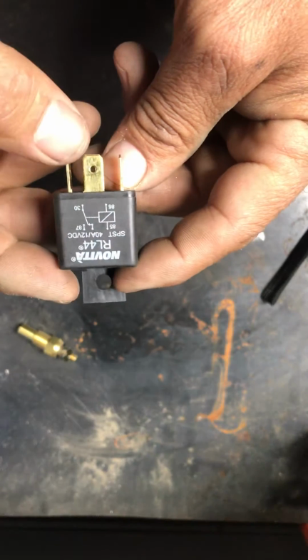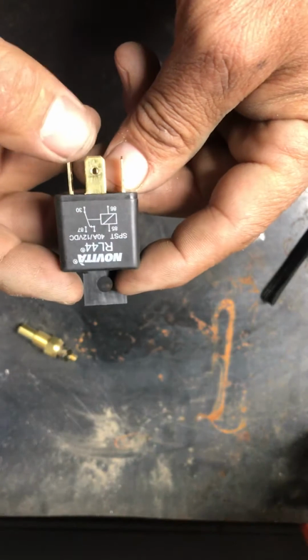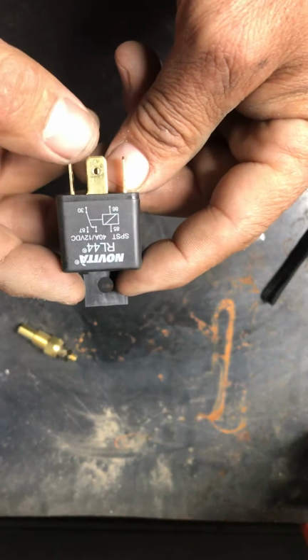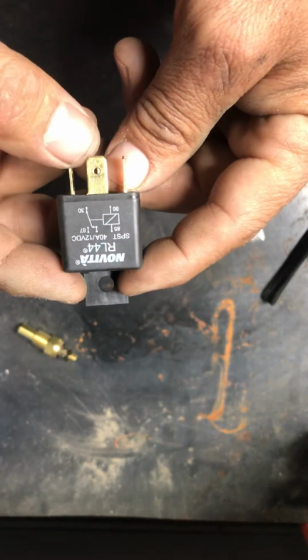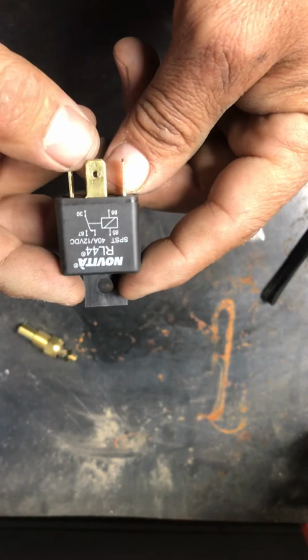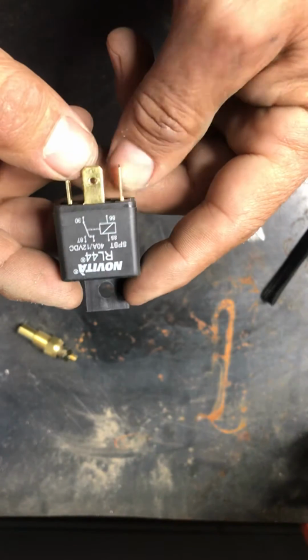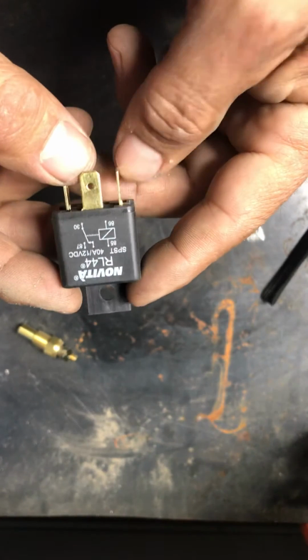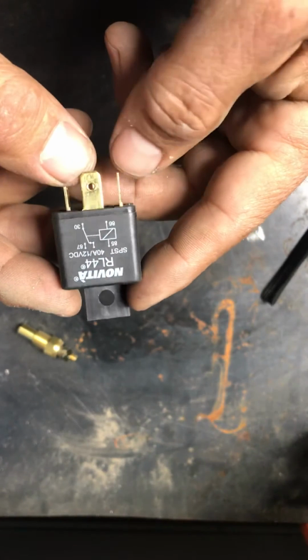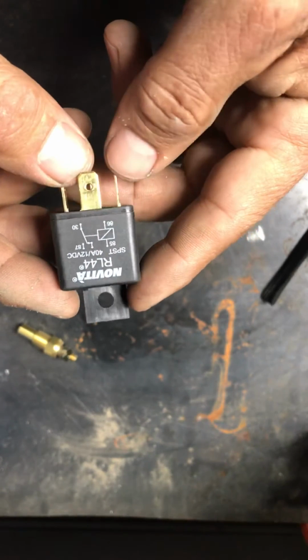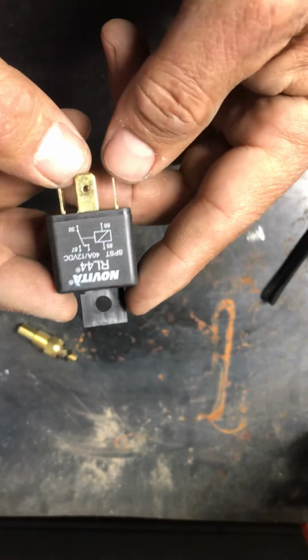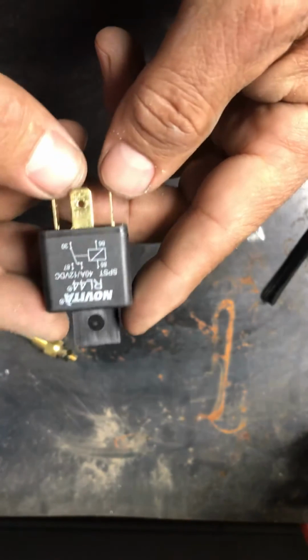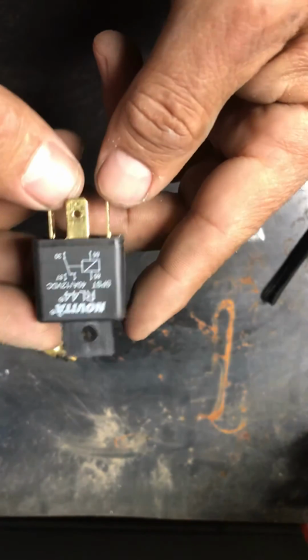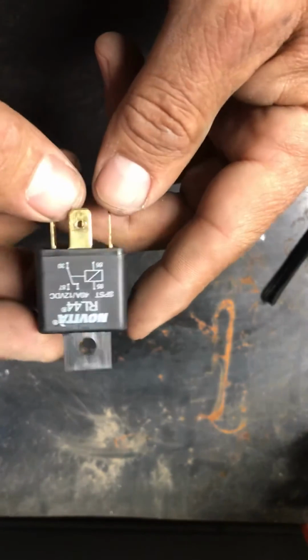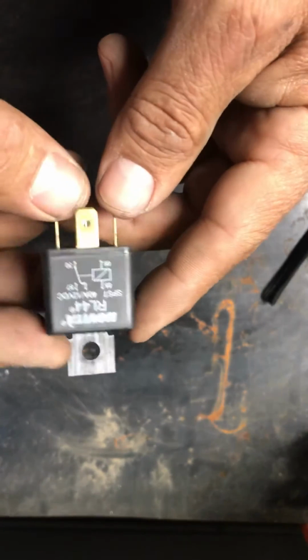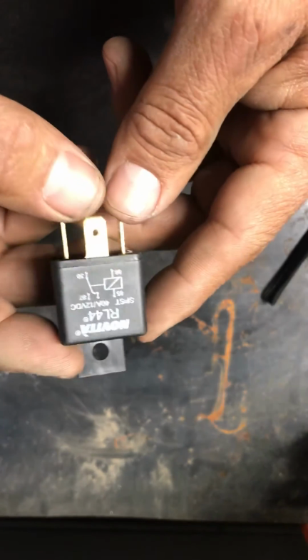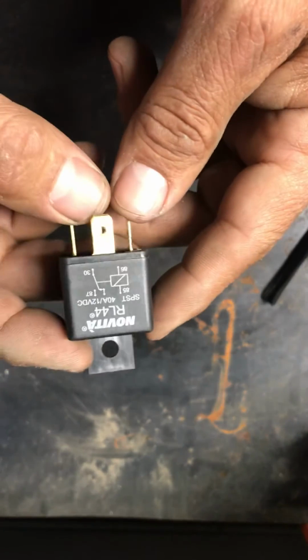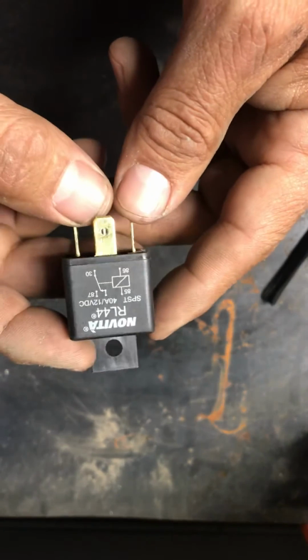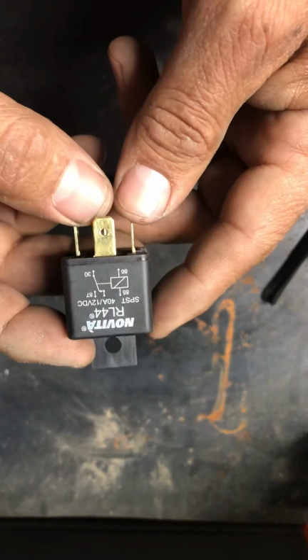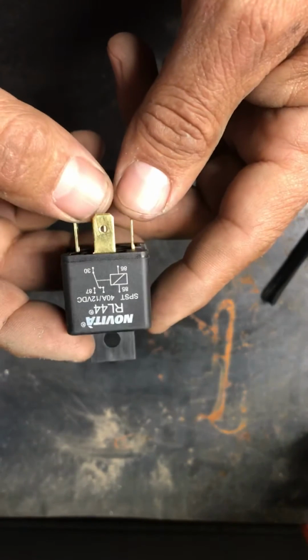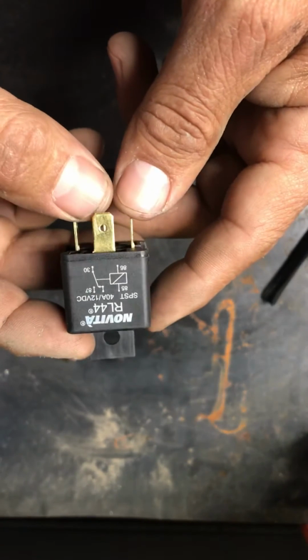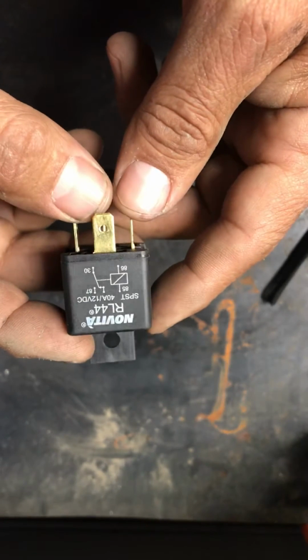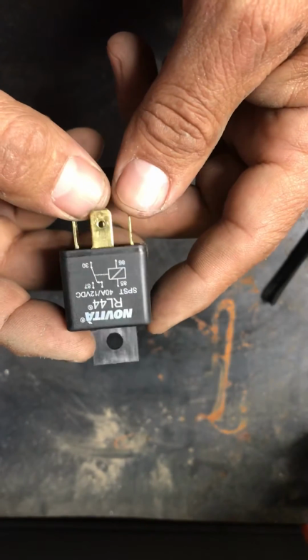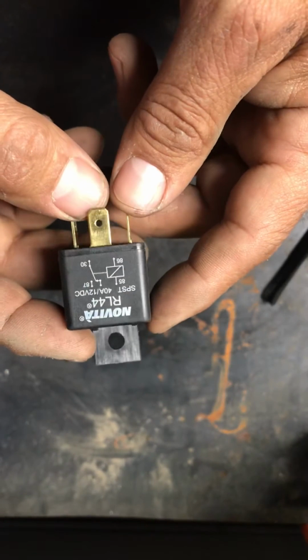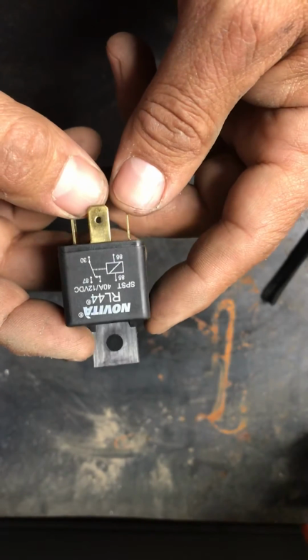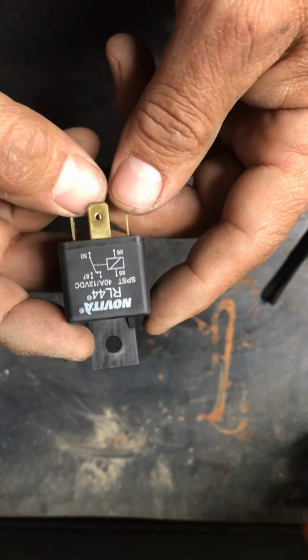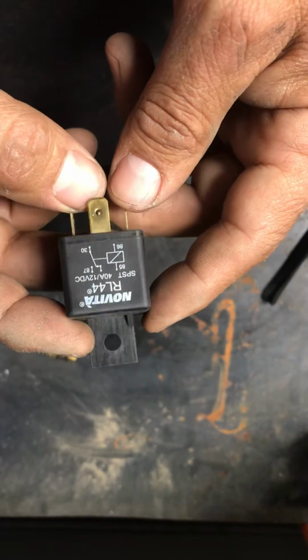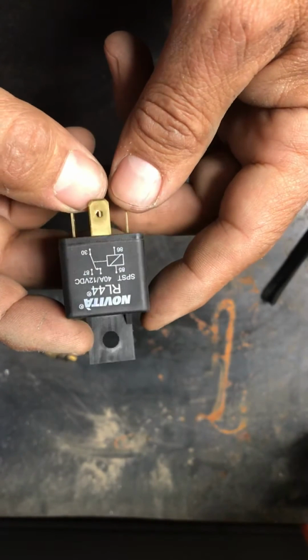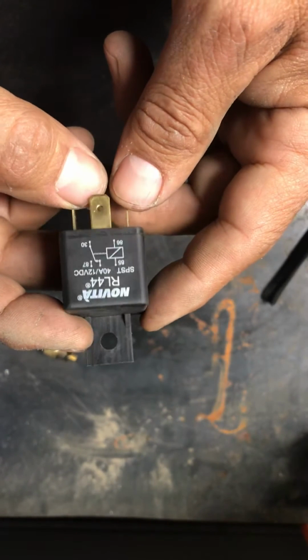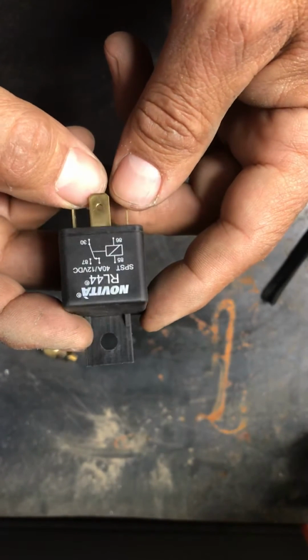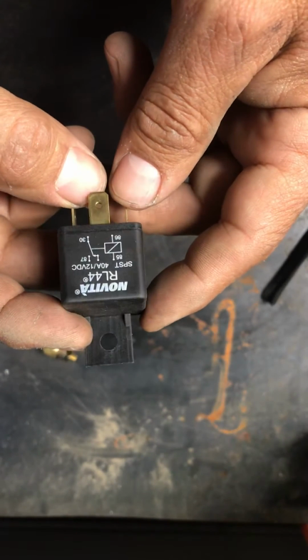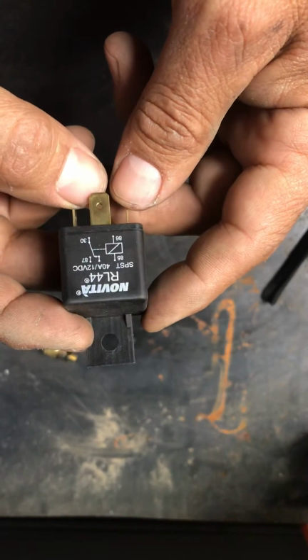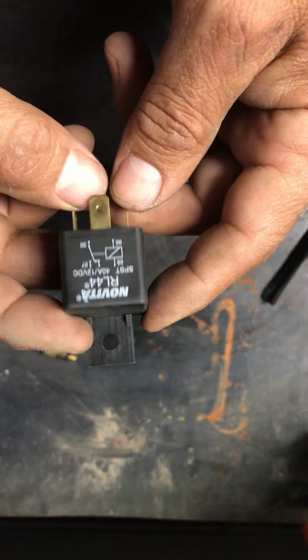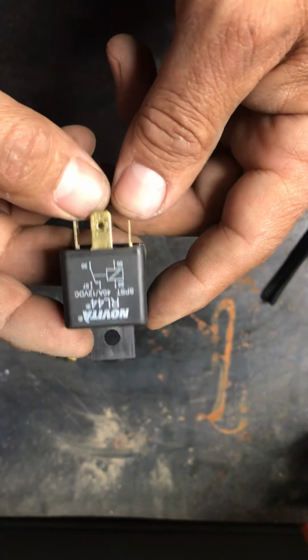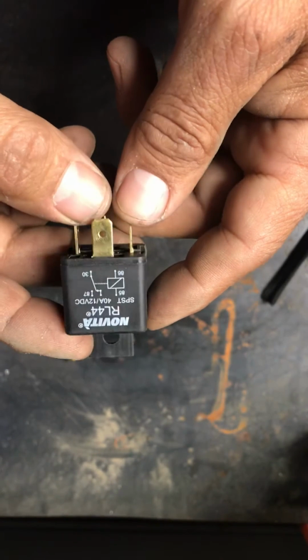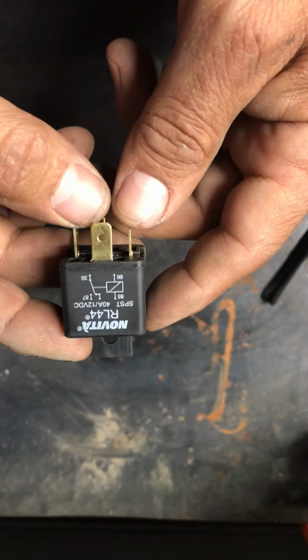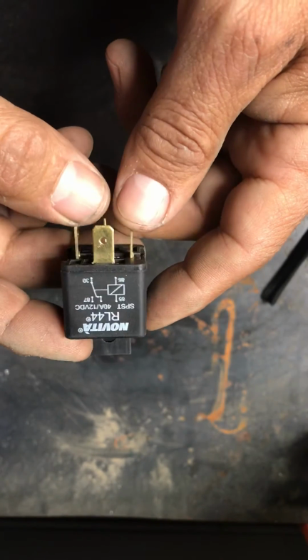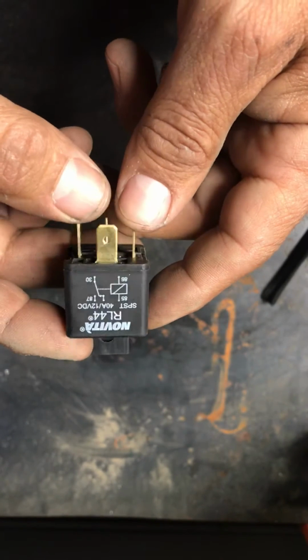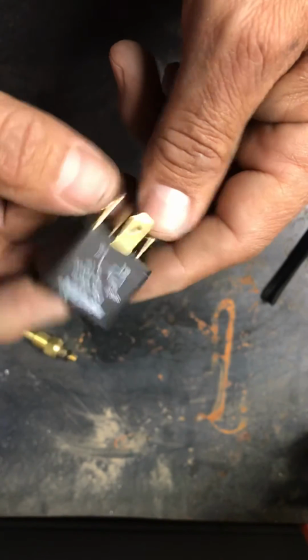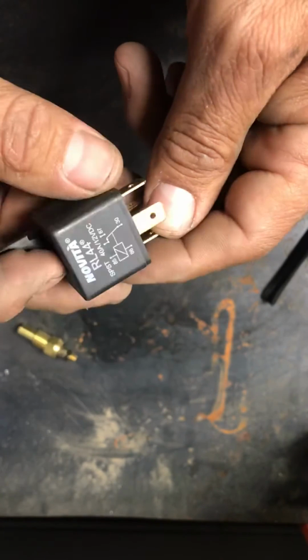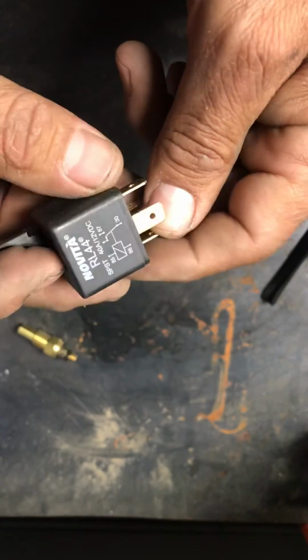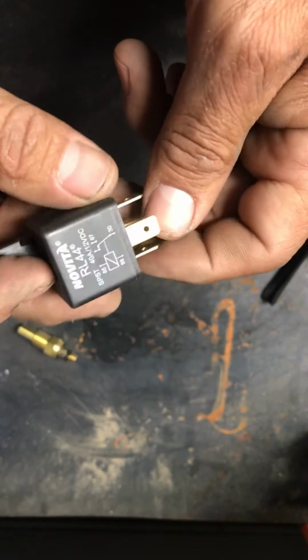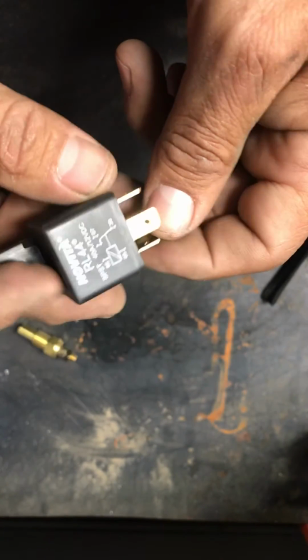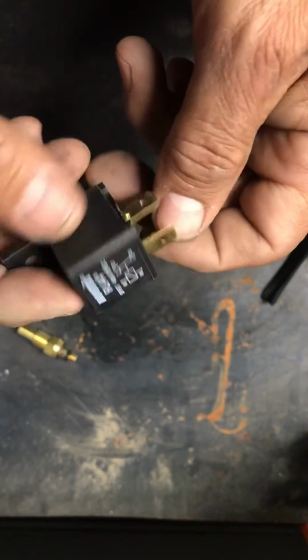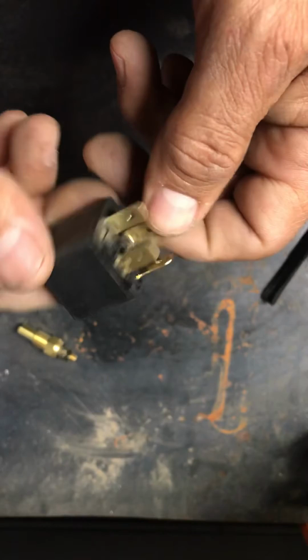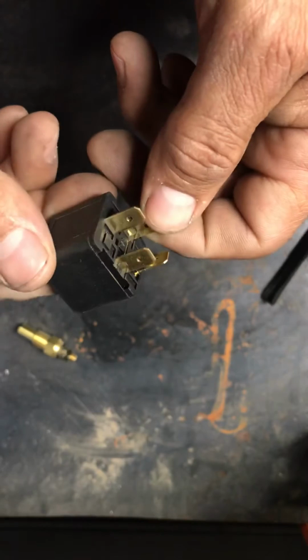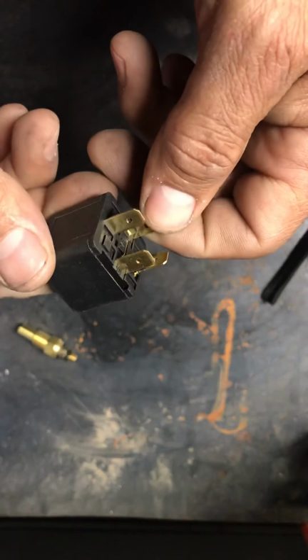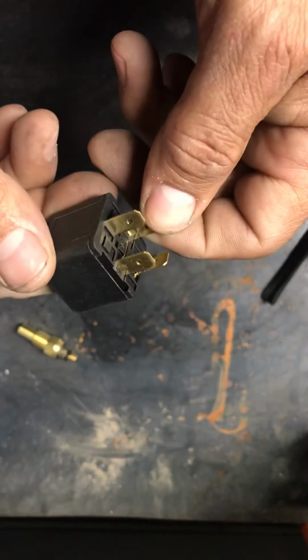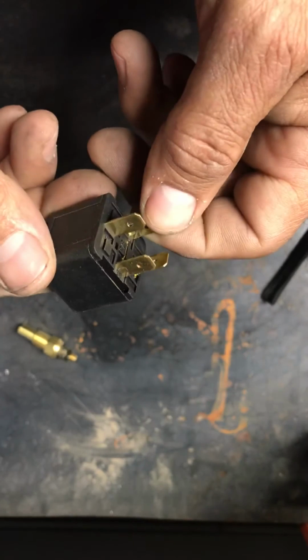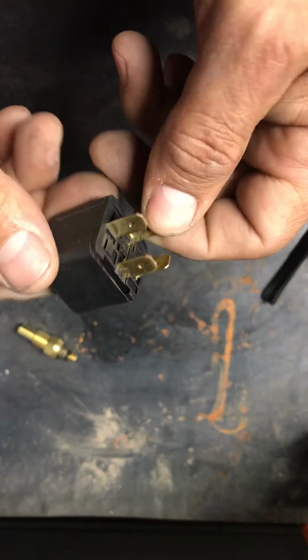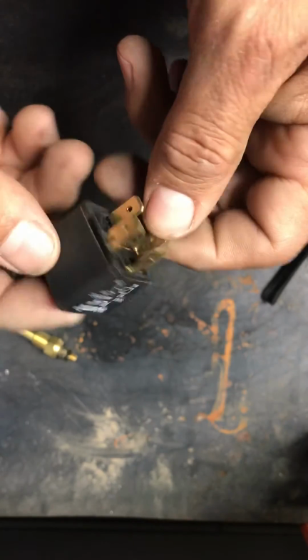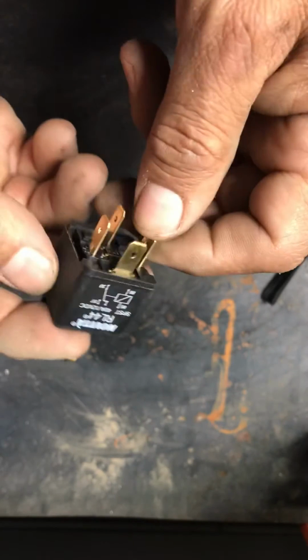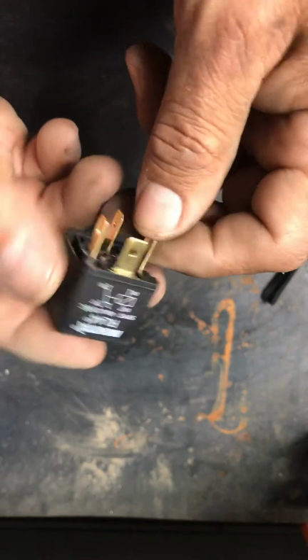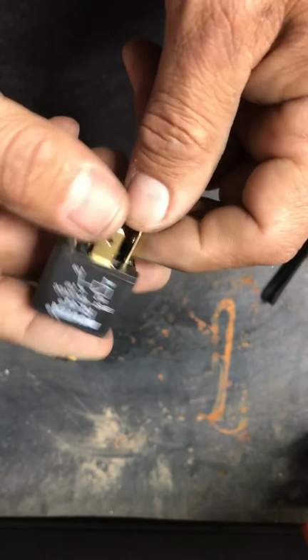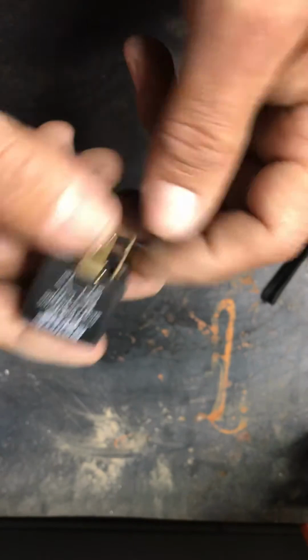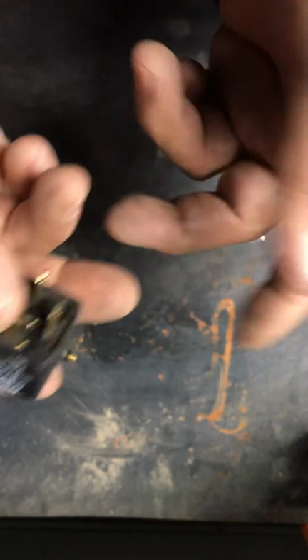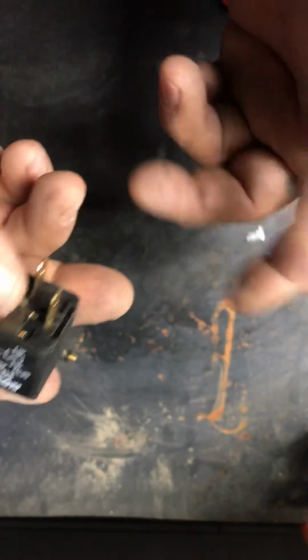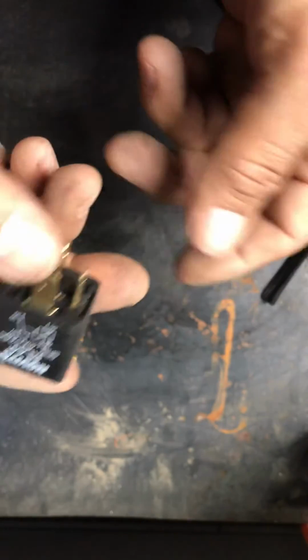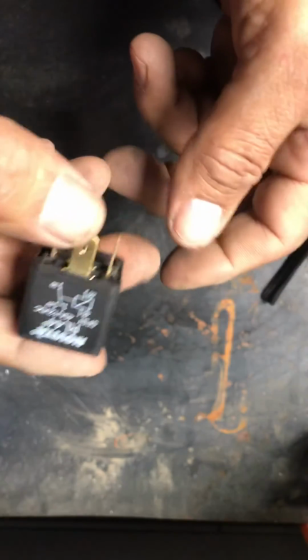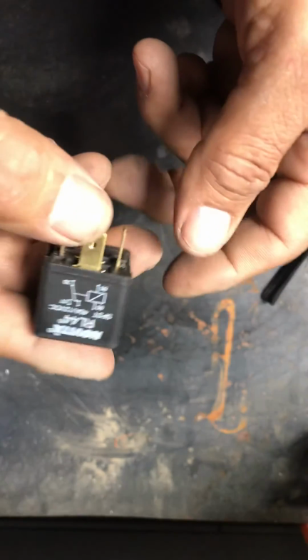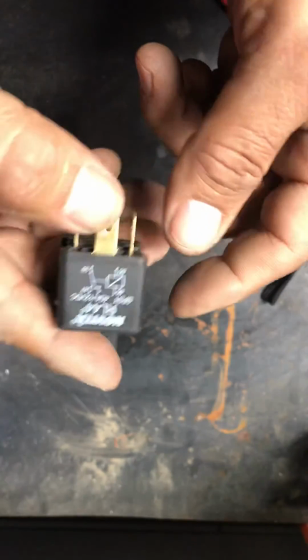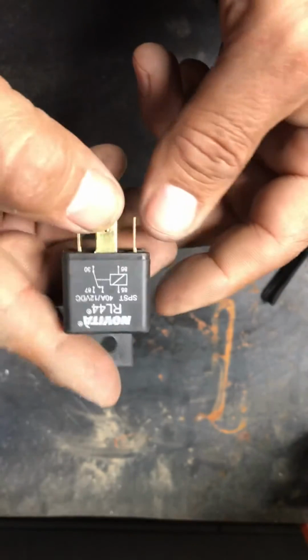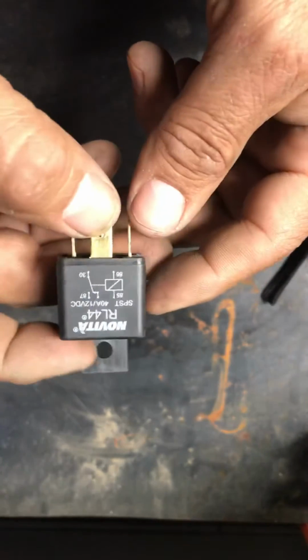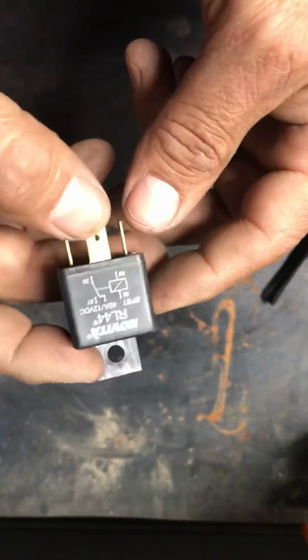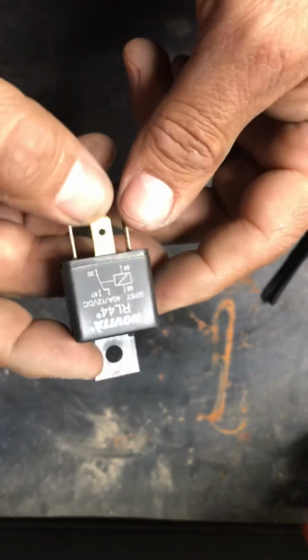I want to do a quick video on how to wire up your fan for your LS swap, your electric fan. This will work for your LS swap or anything else, really.